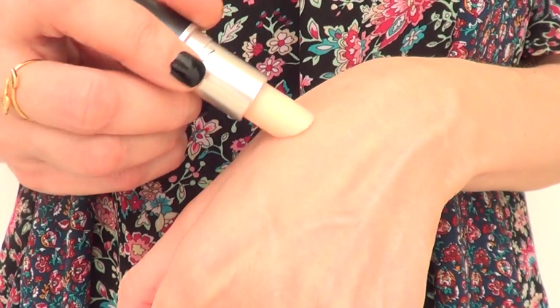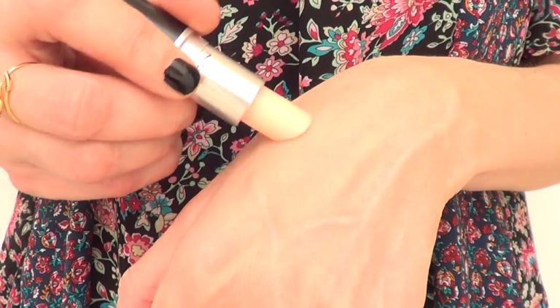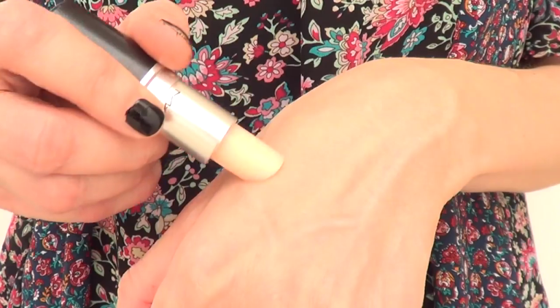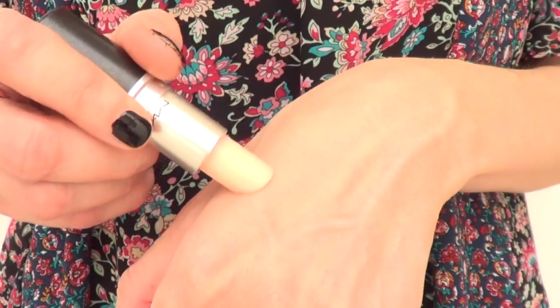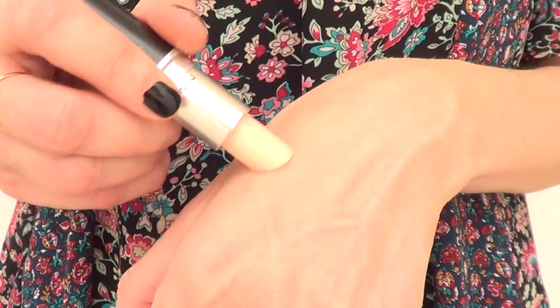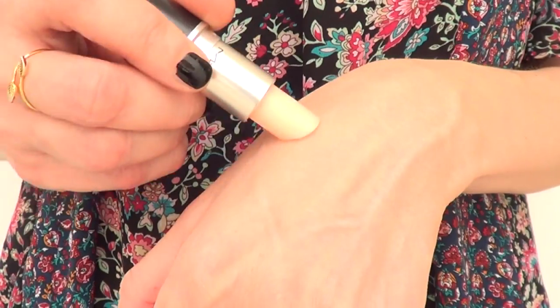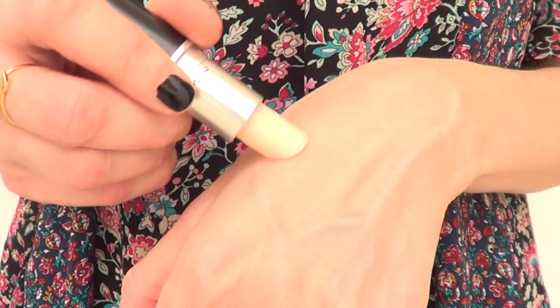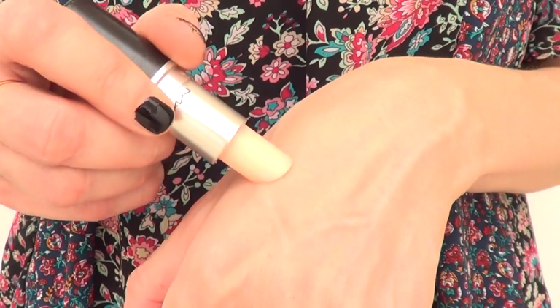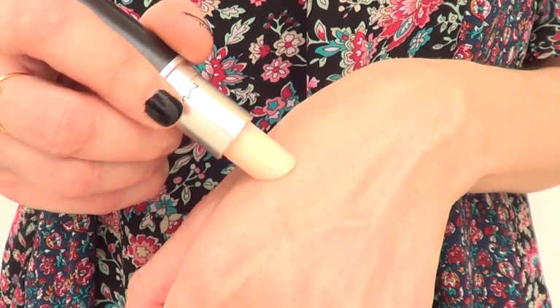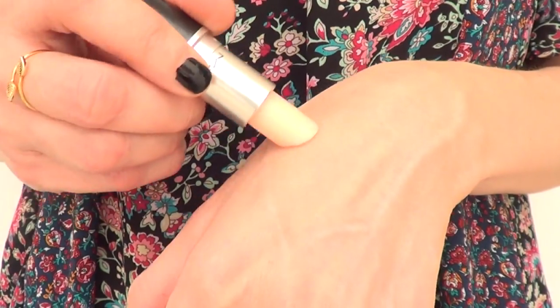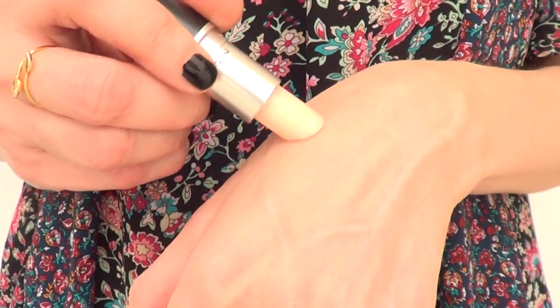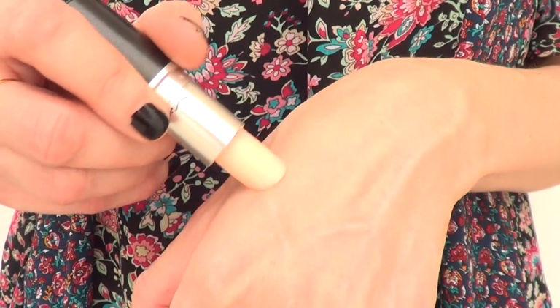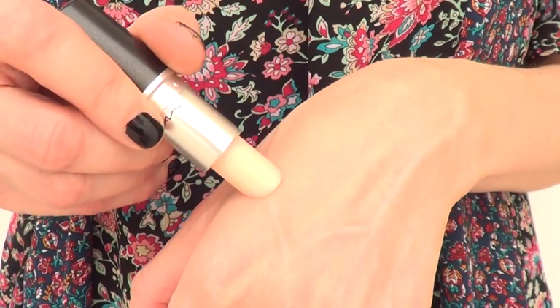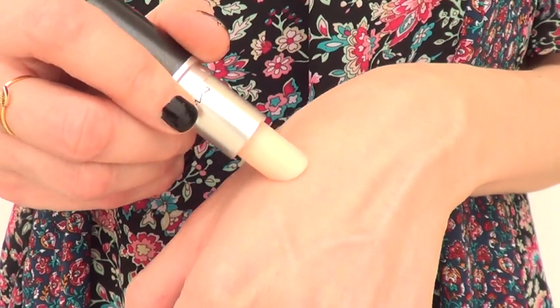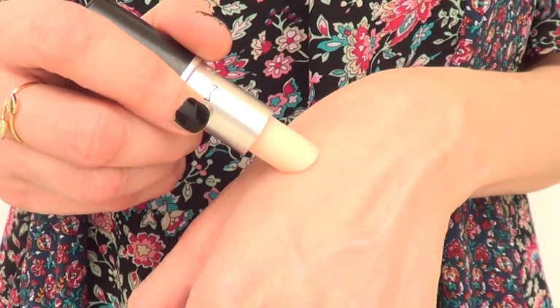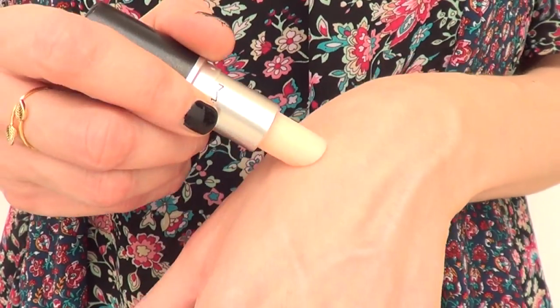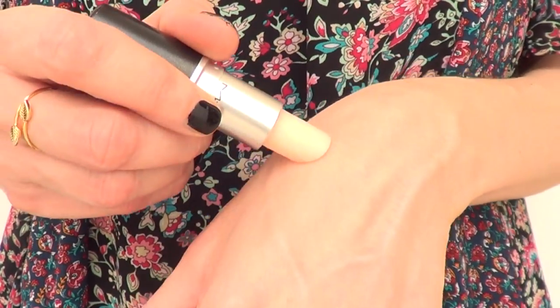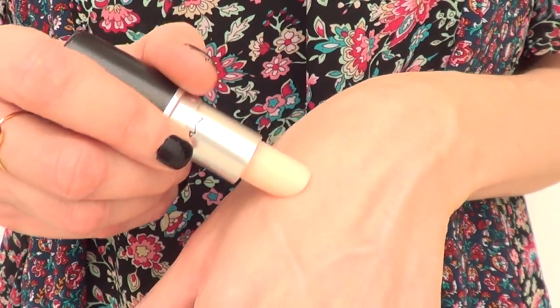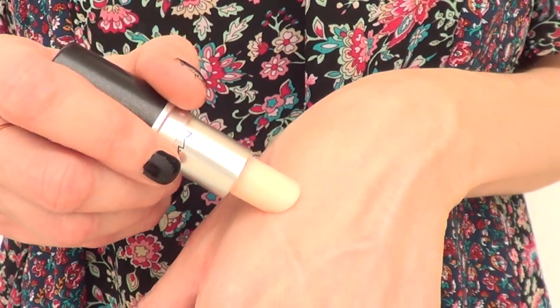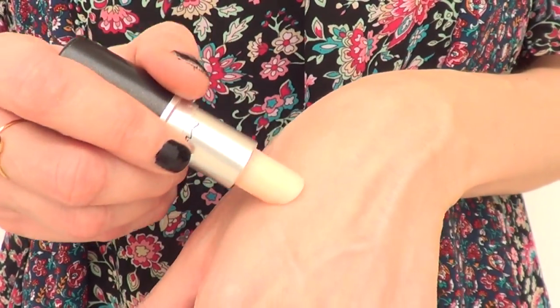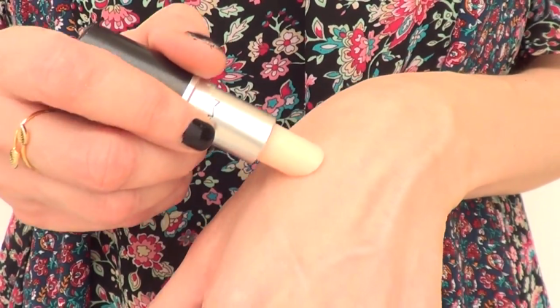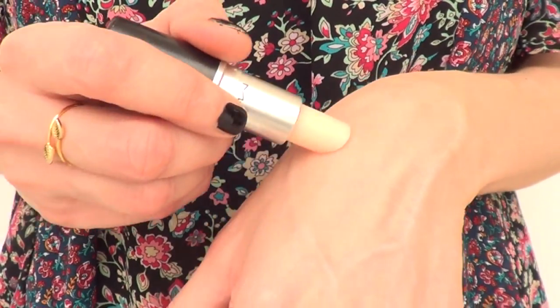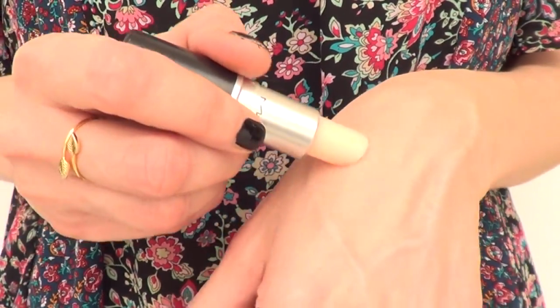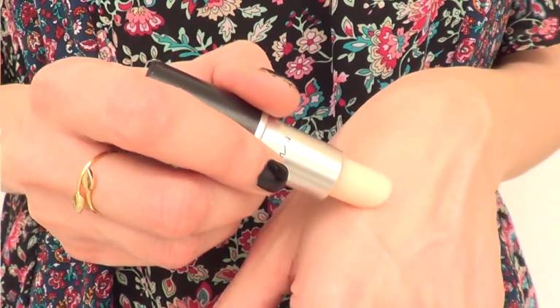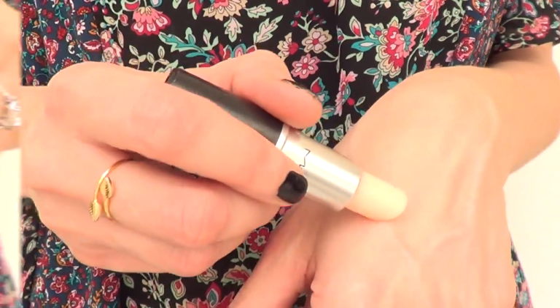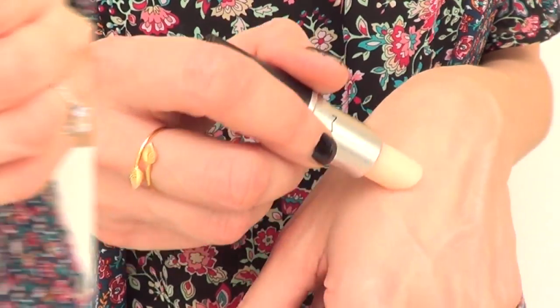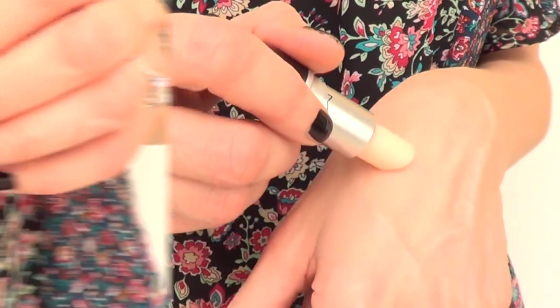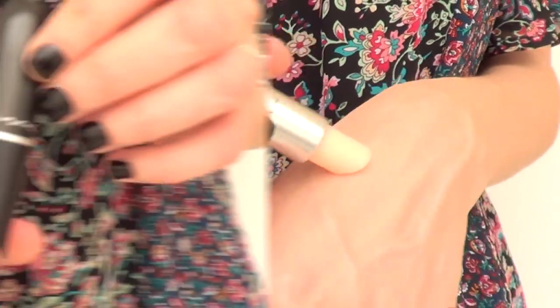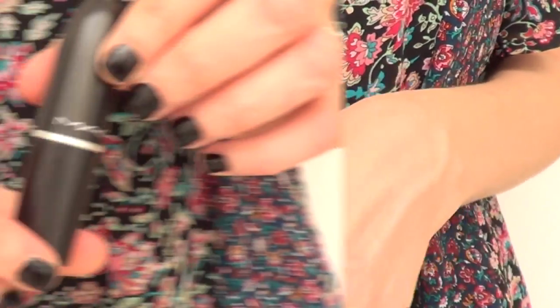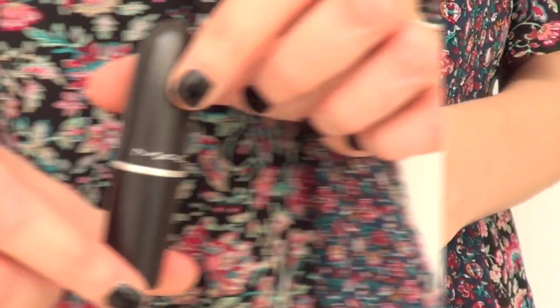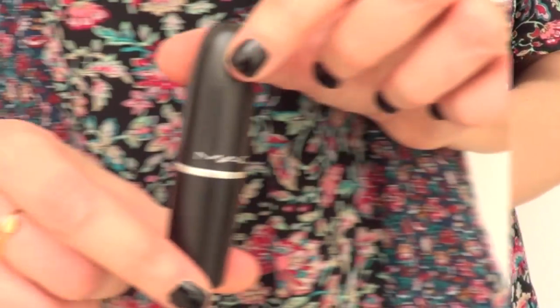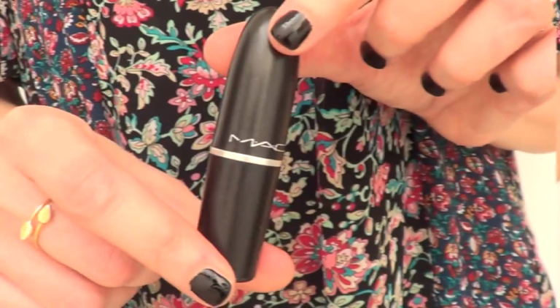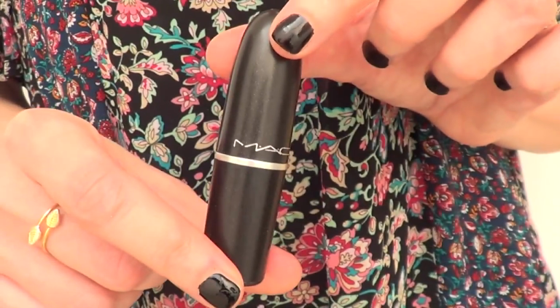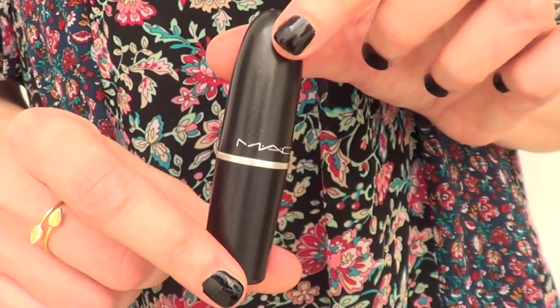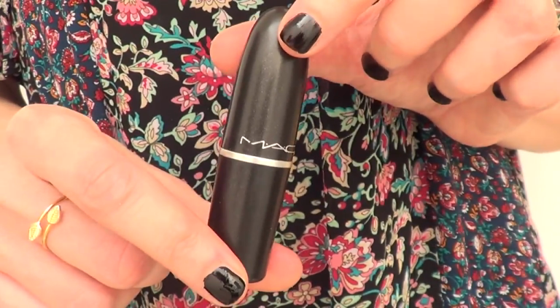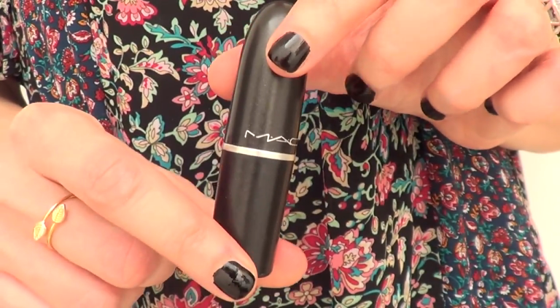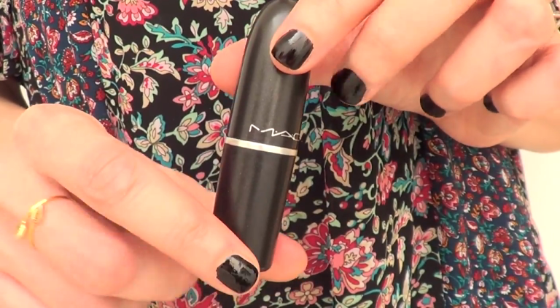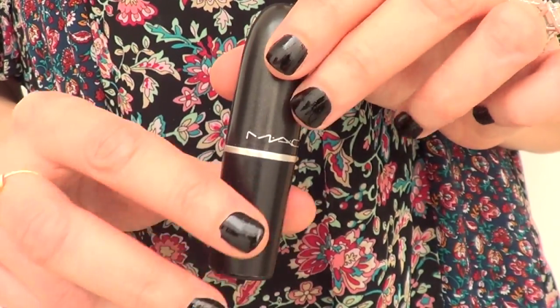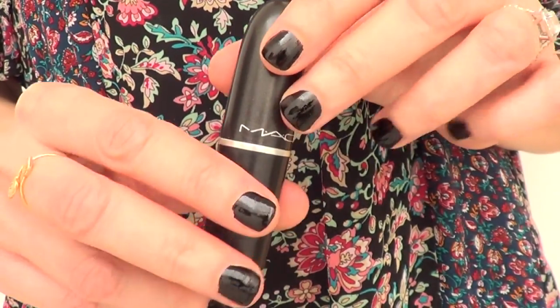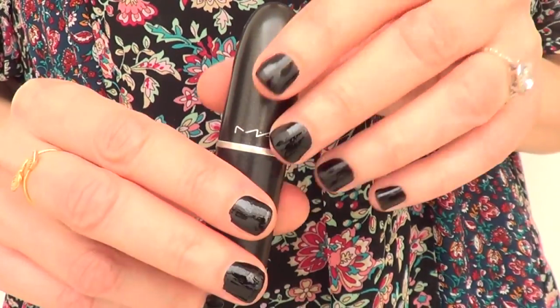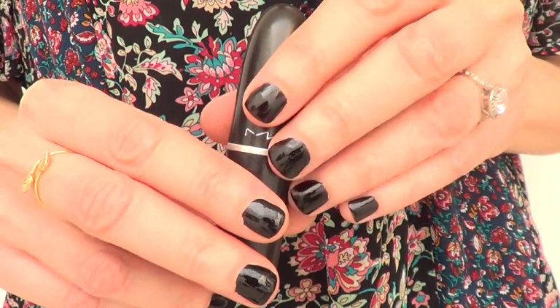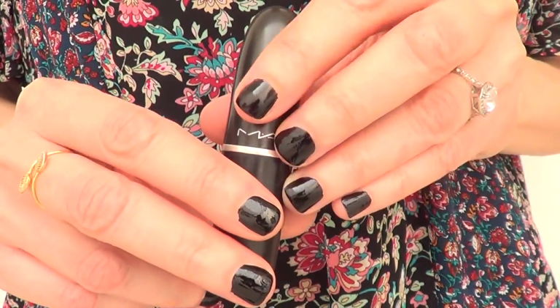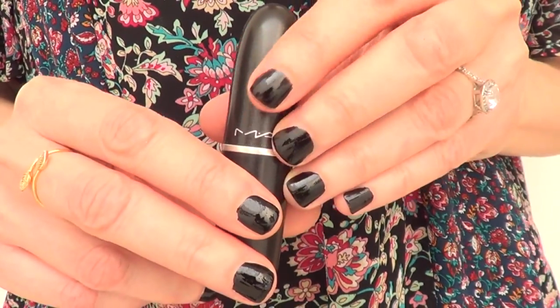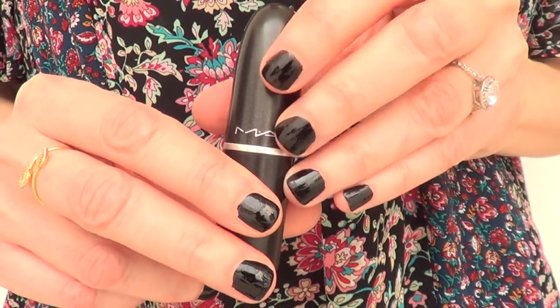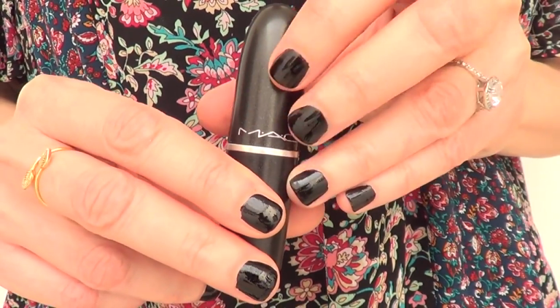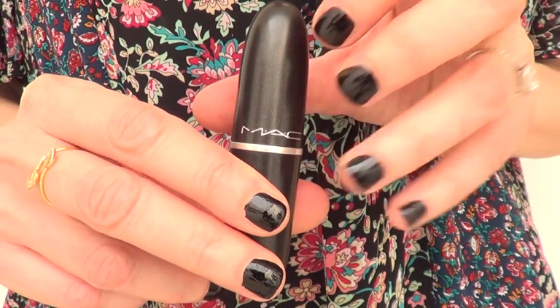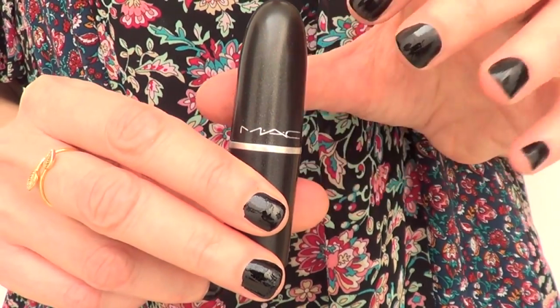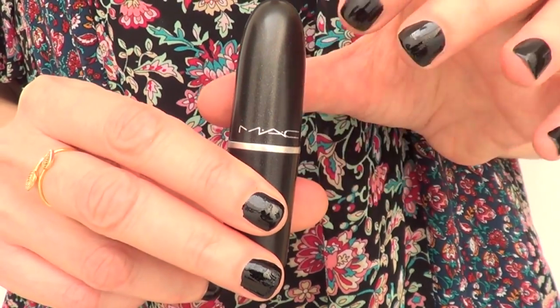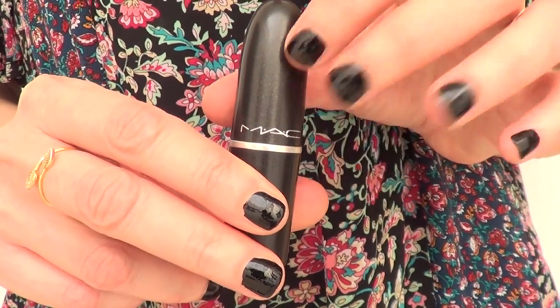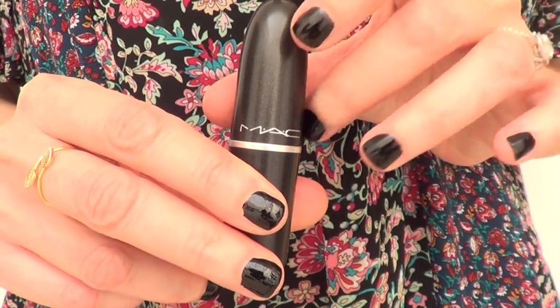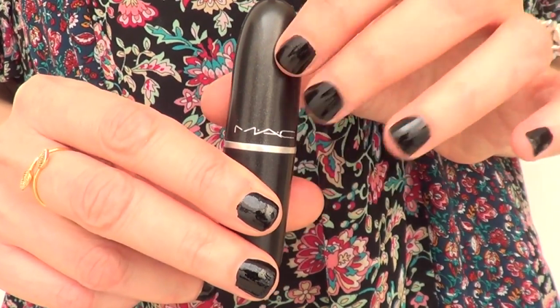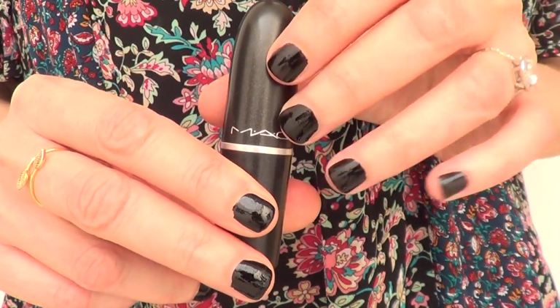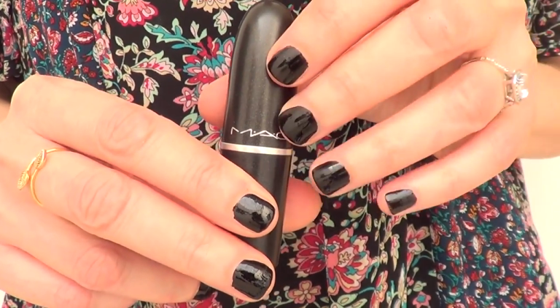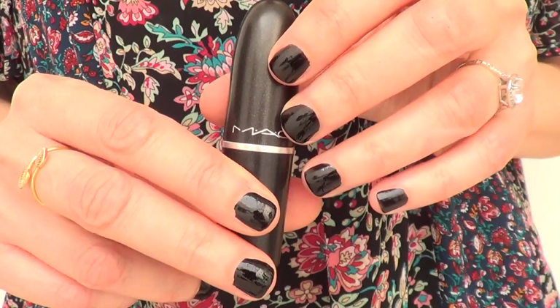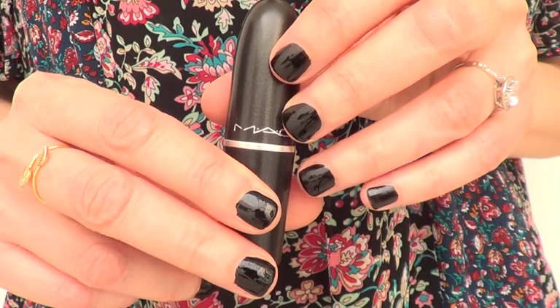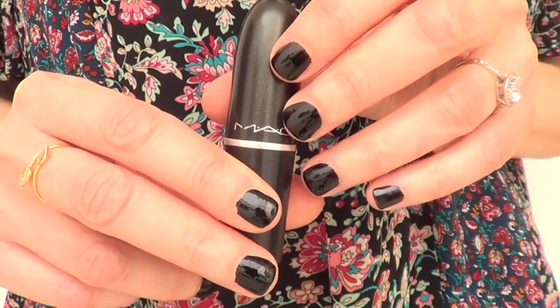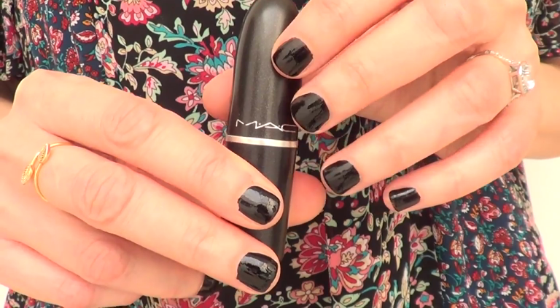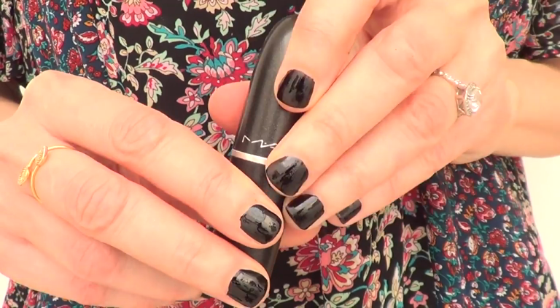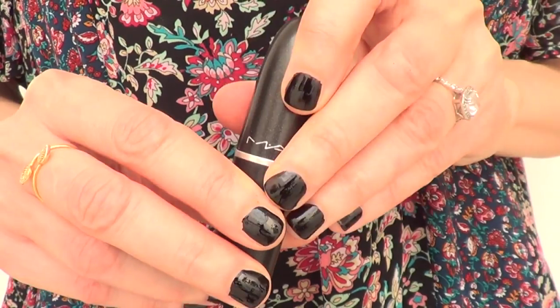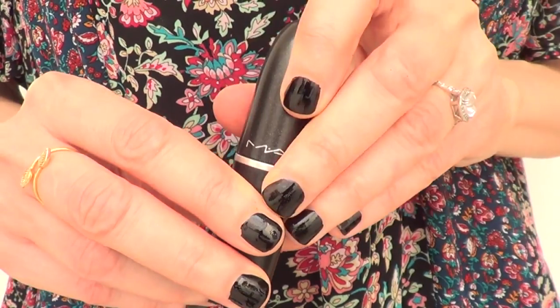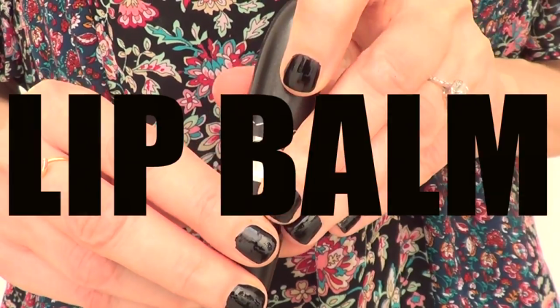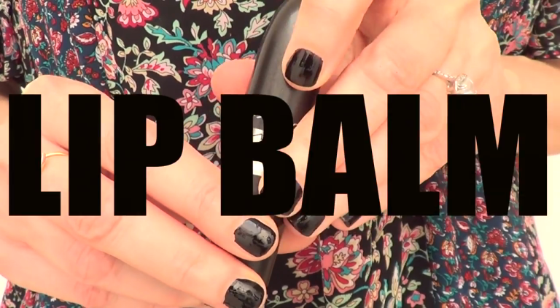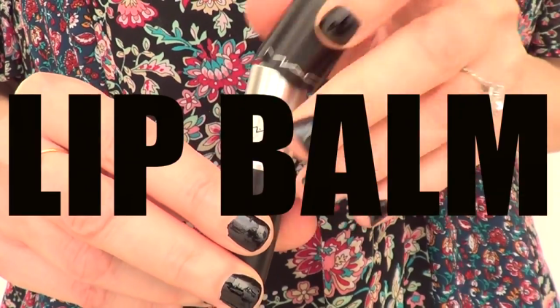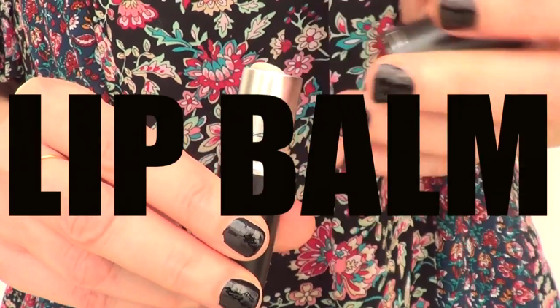I'm just showing you that nothing happens and you can use it like normal. And yeah, that's pretty much it — you have a new and fancy-ish looking chapstick!